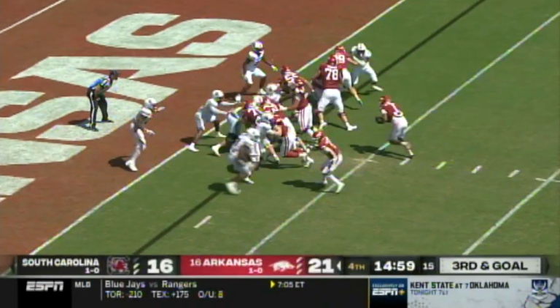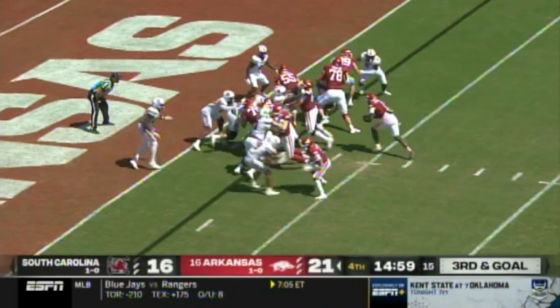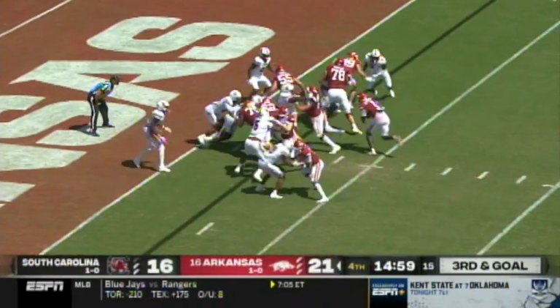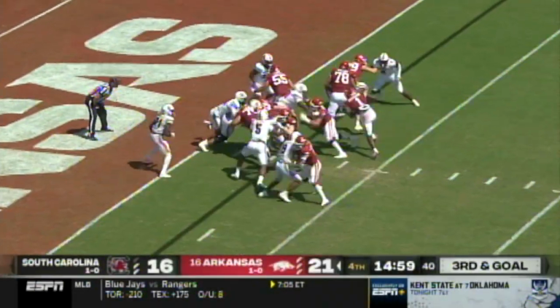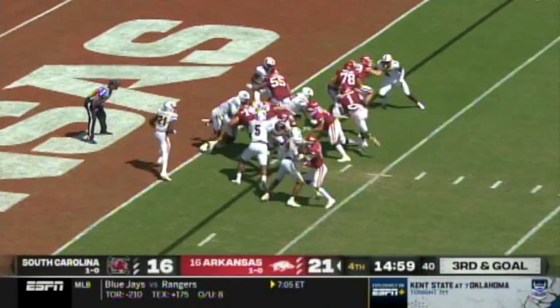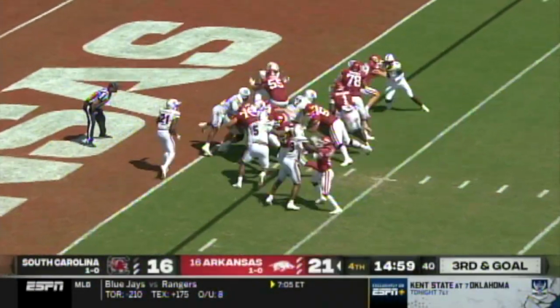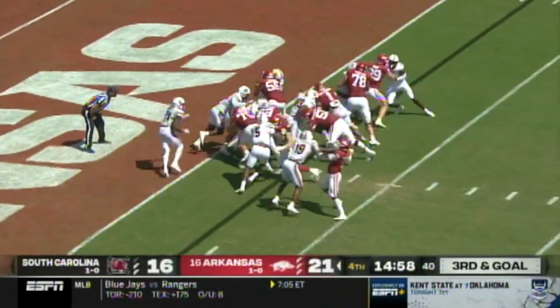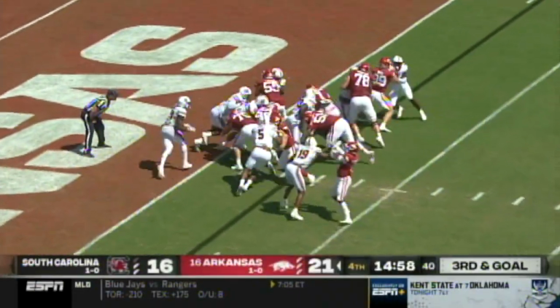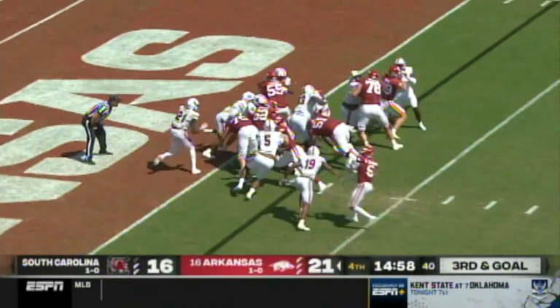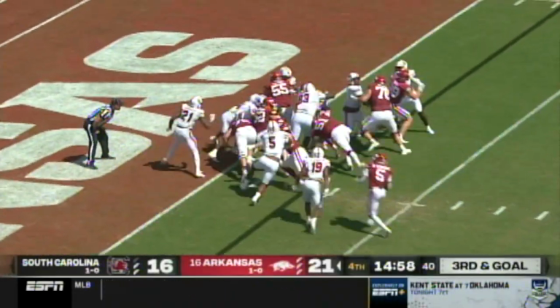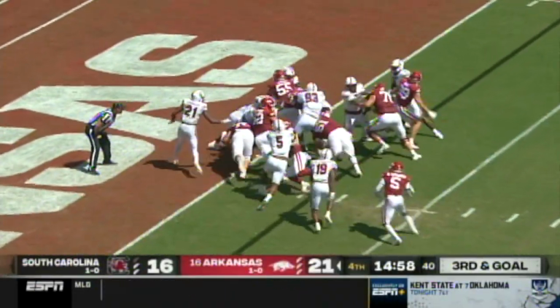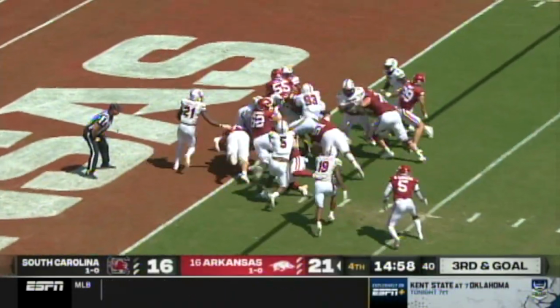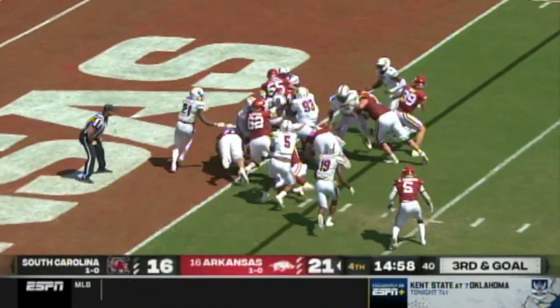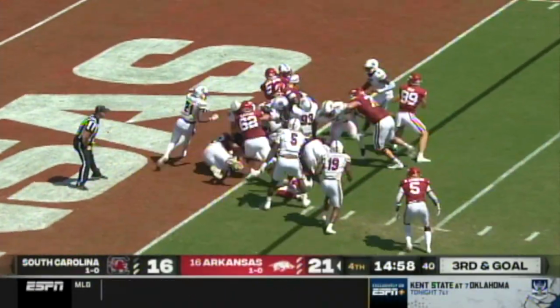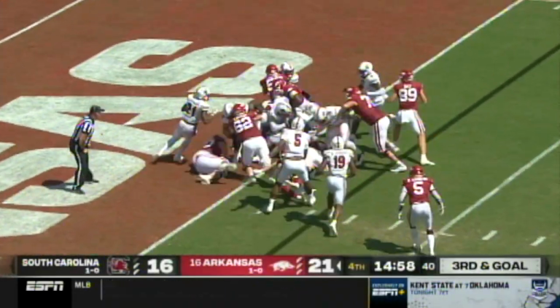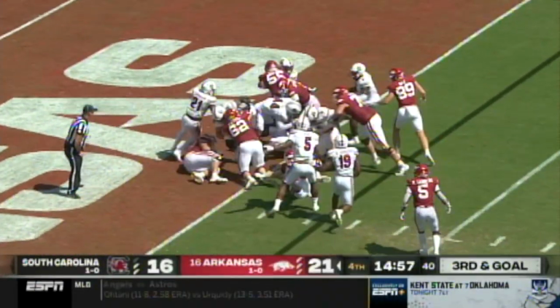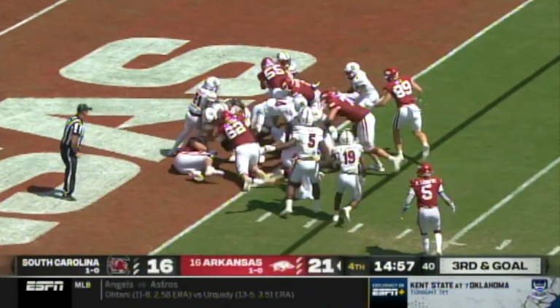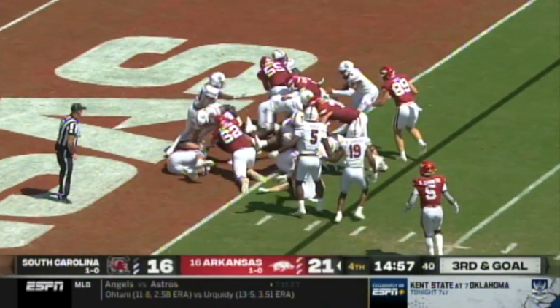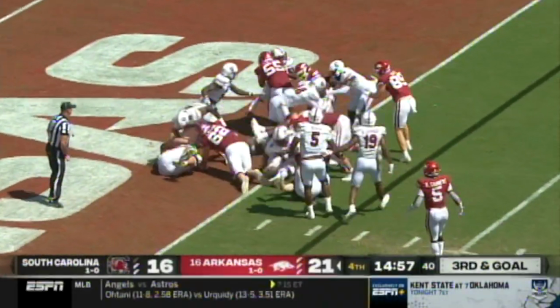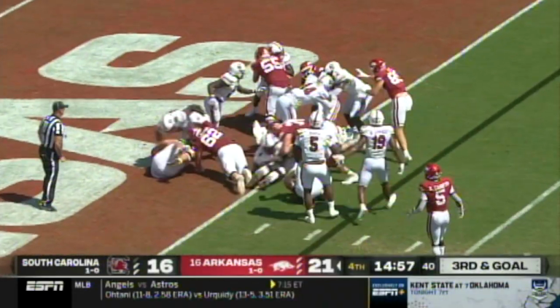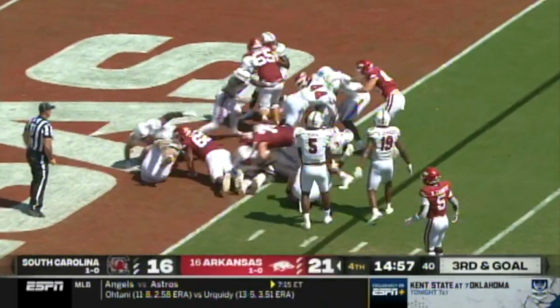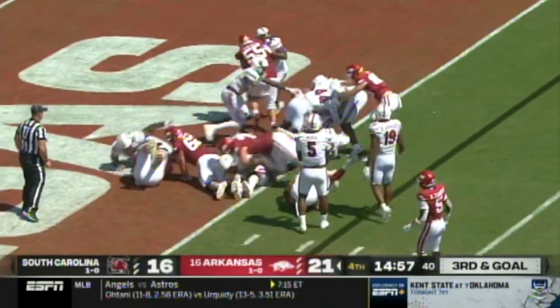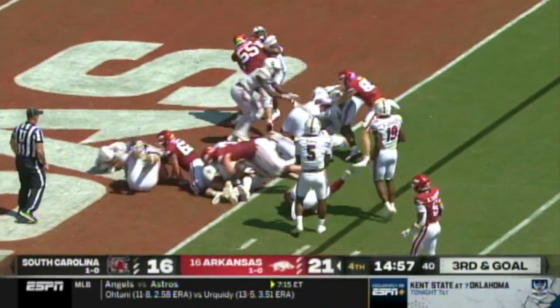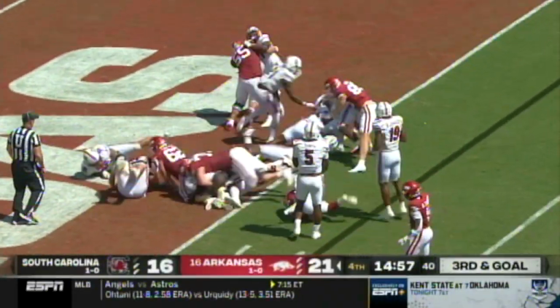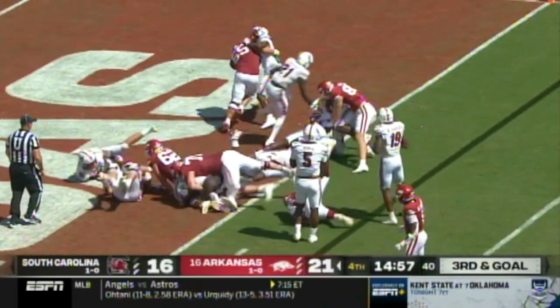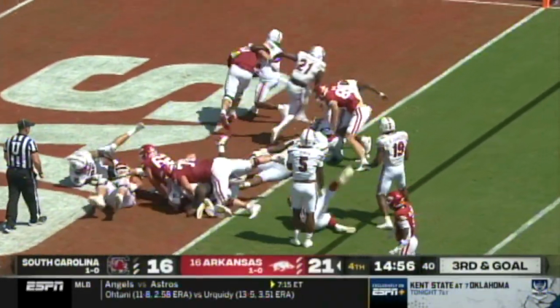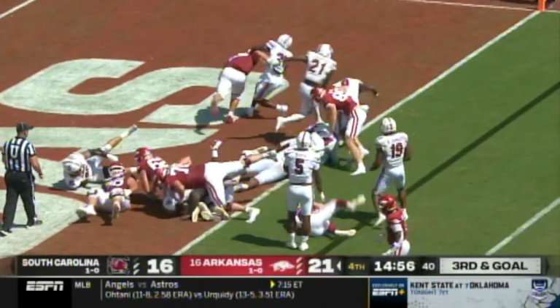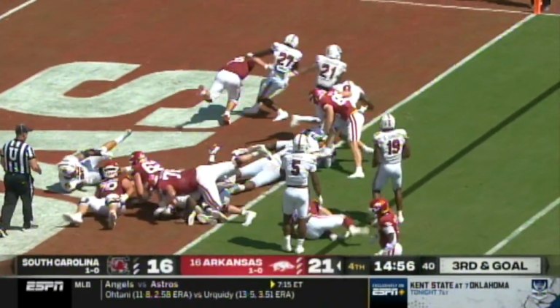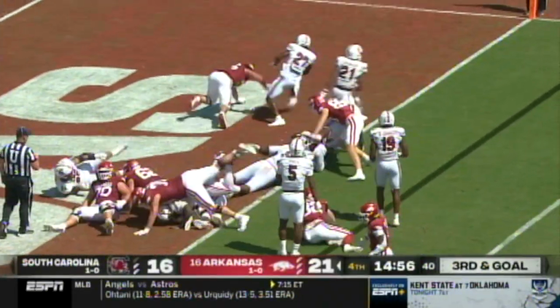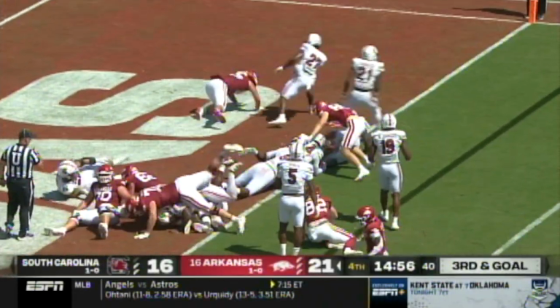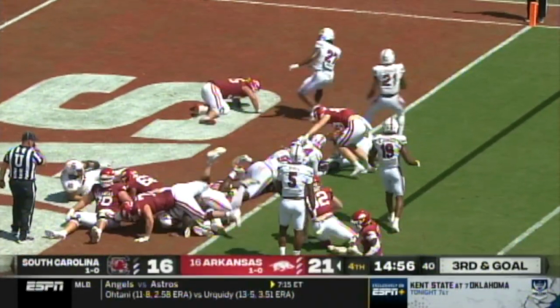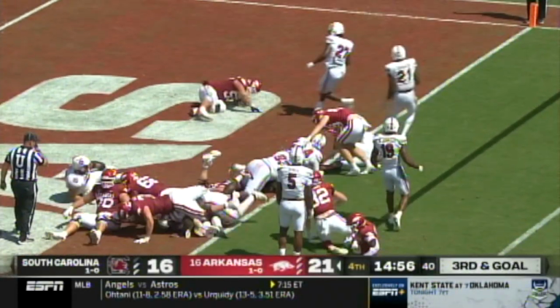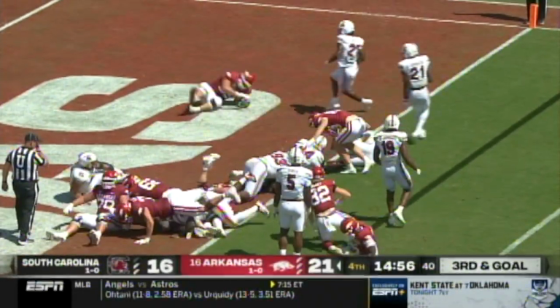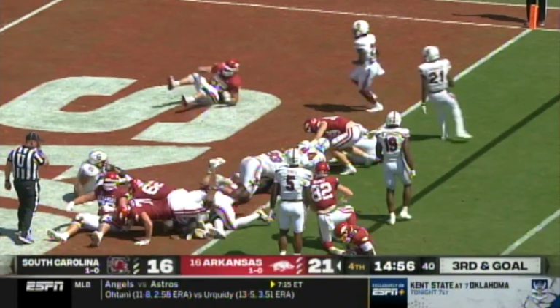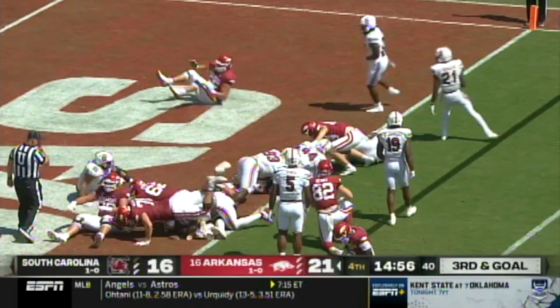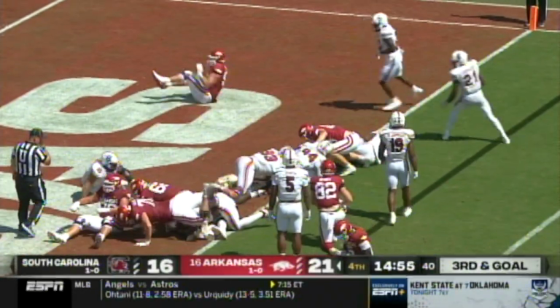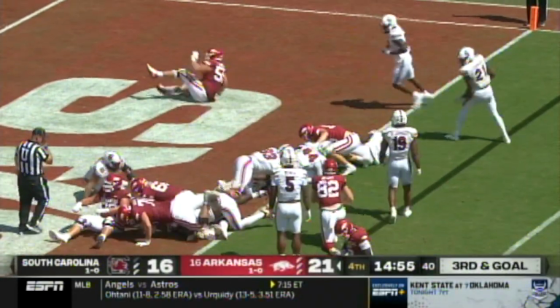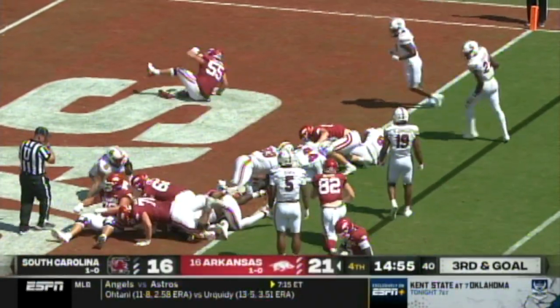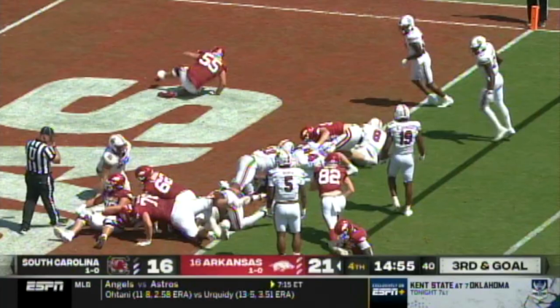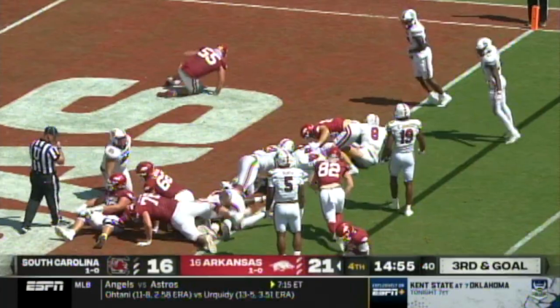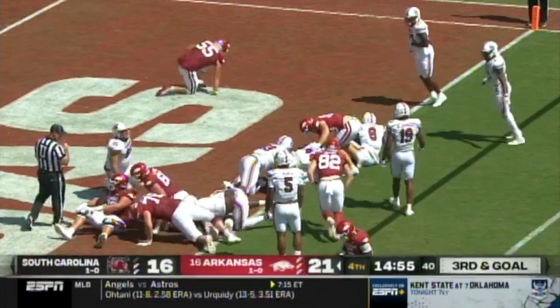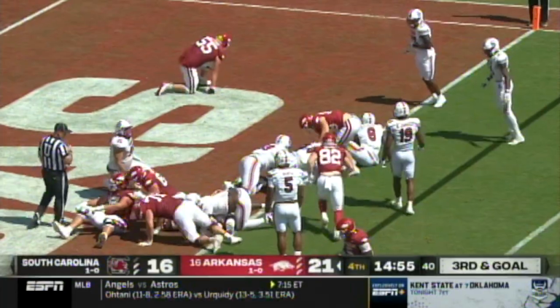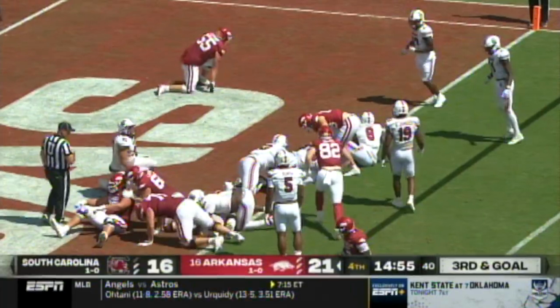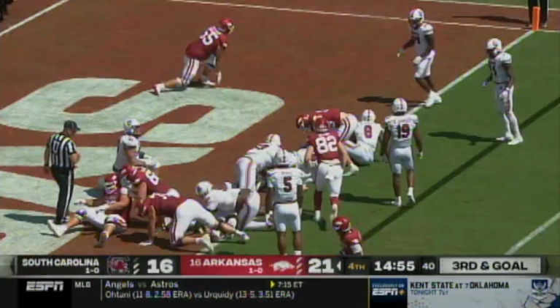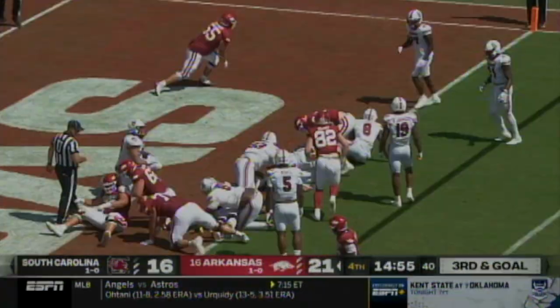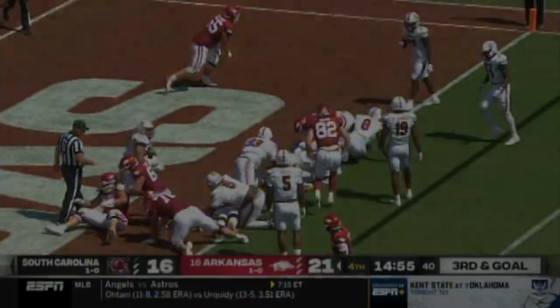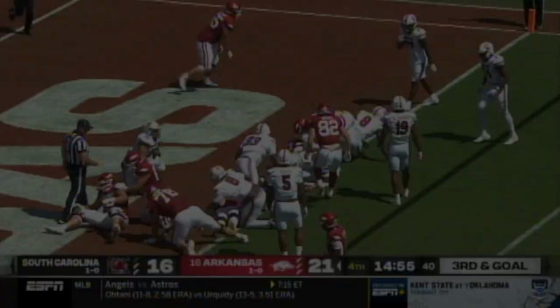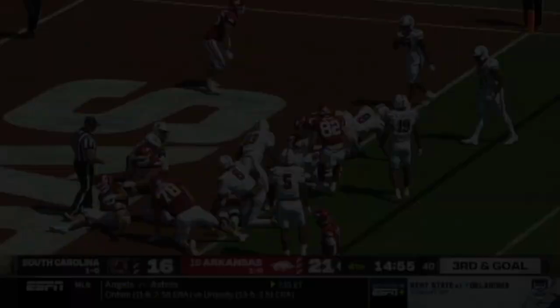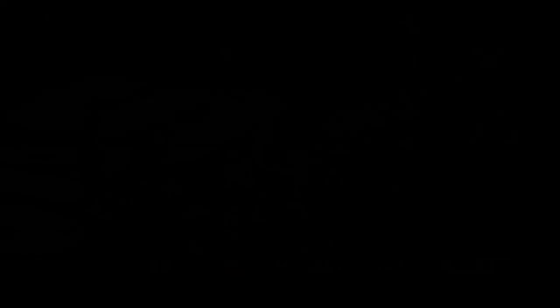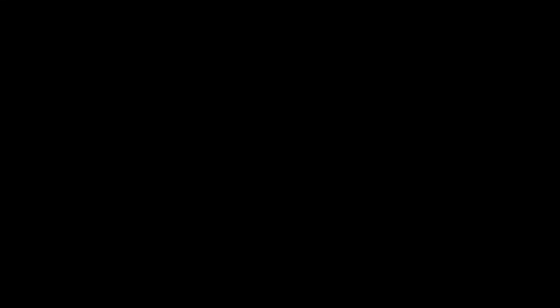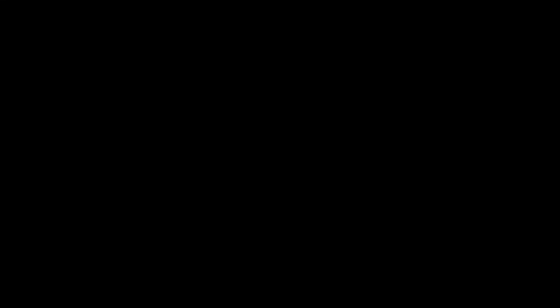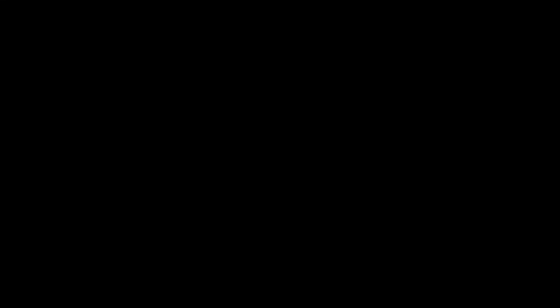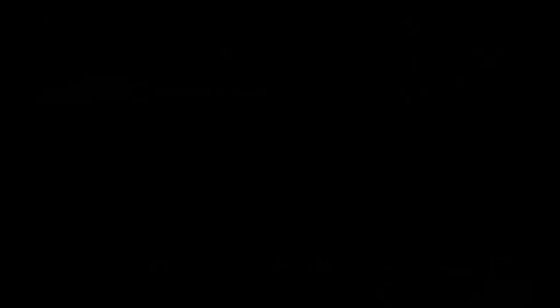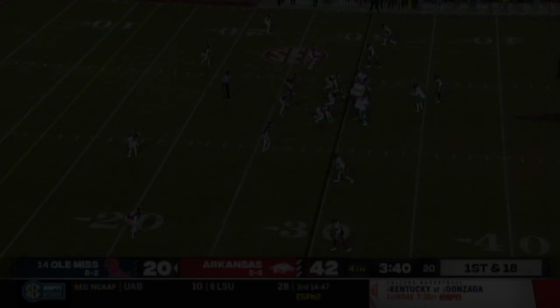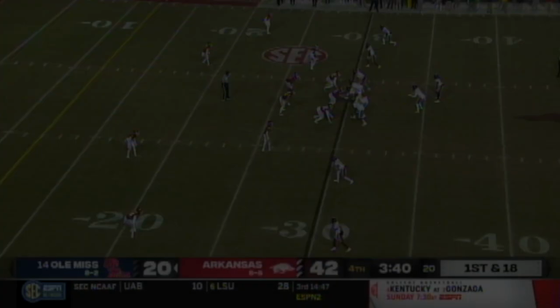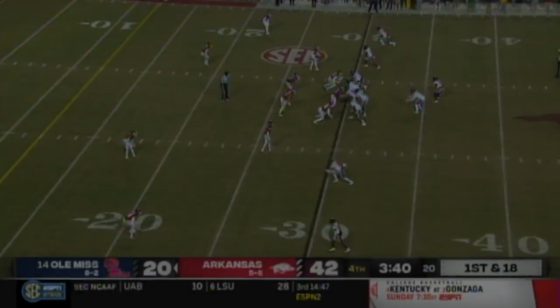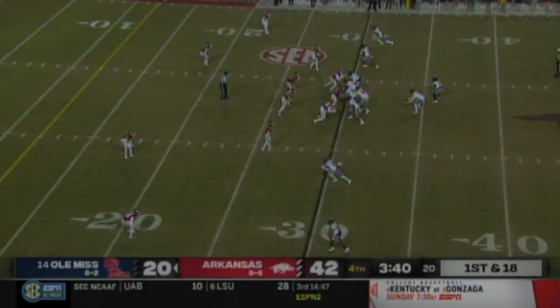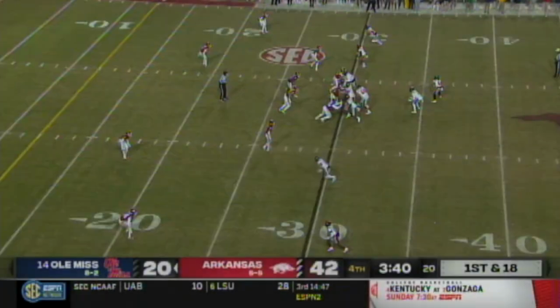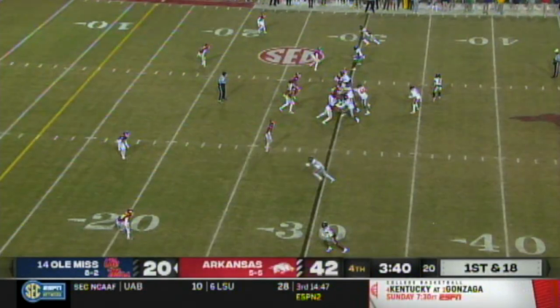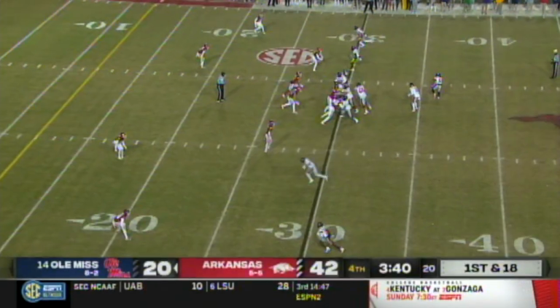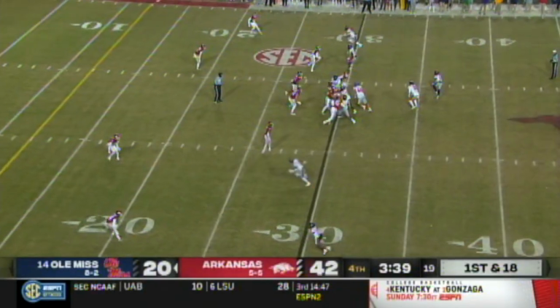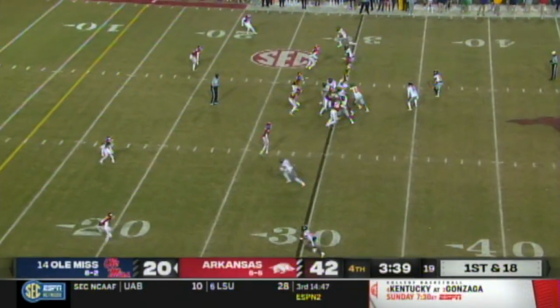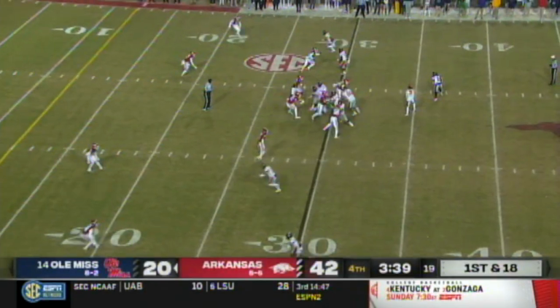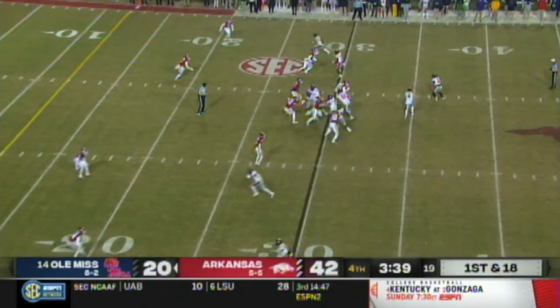Straight quarterback by Jefferson, the goal by an extra effort — he's in! That's a touchdown for the Razorbacks.